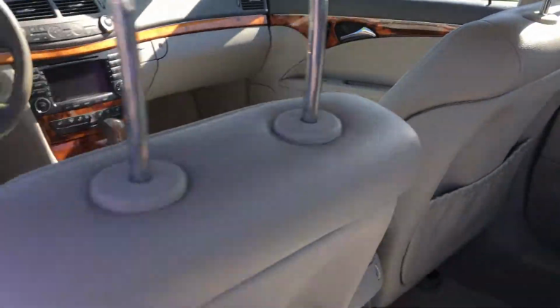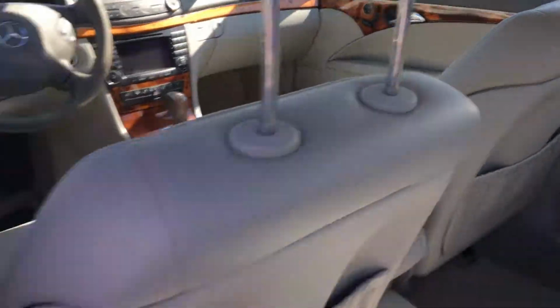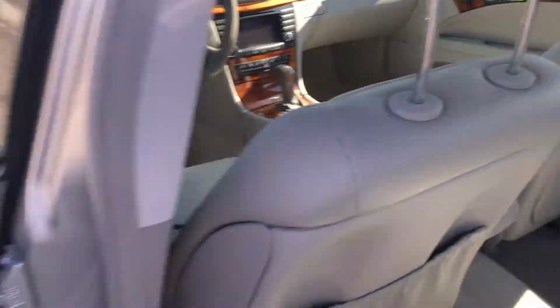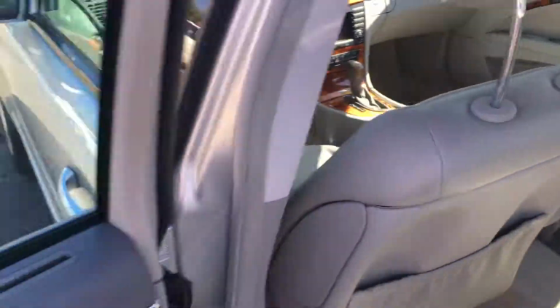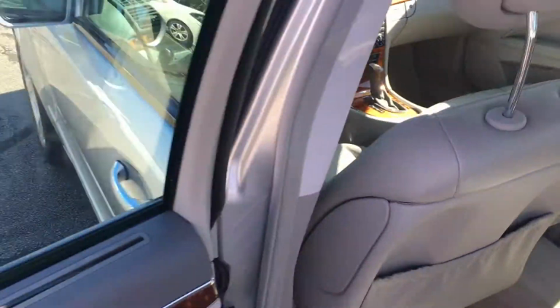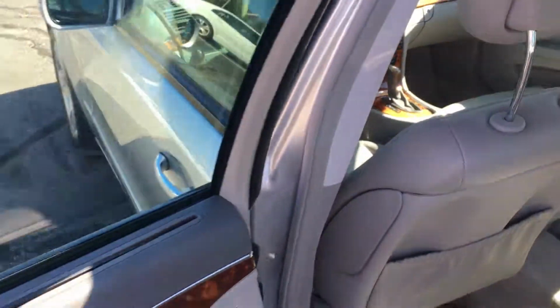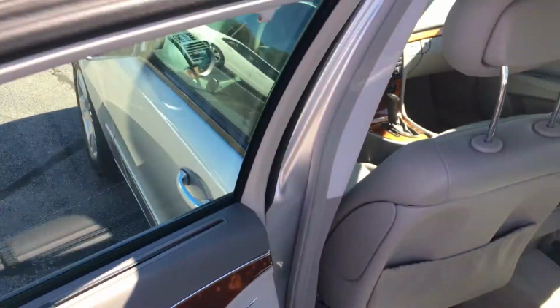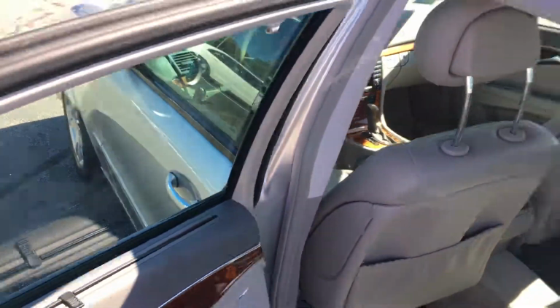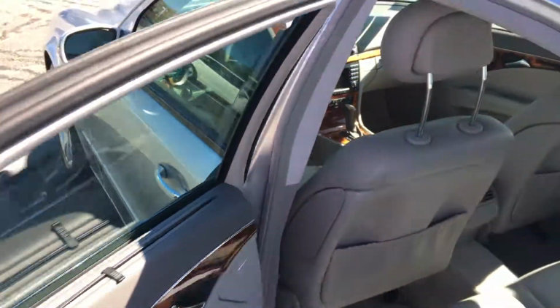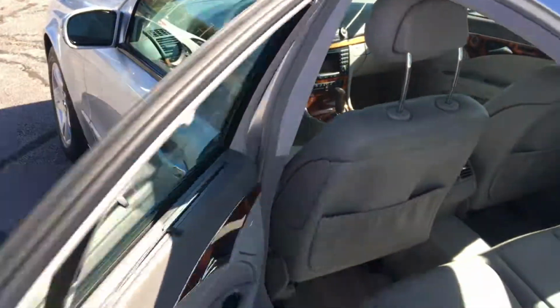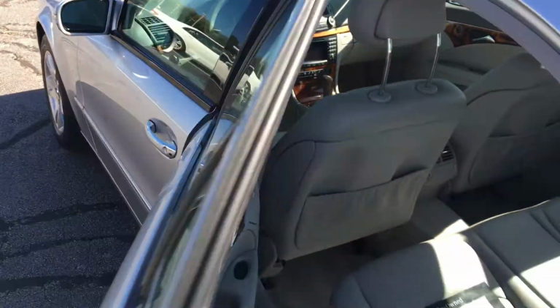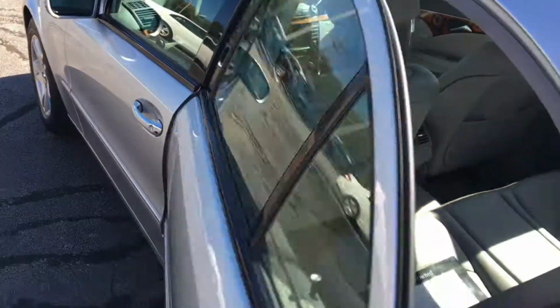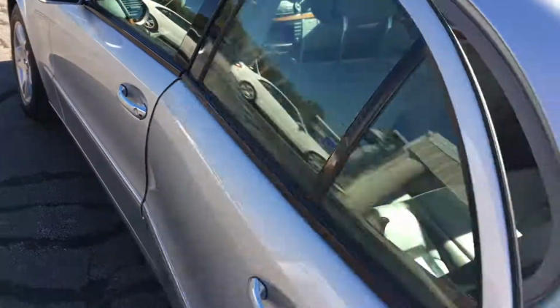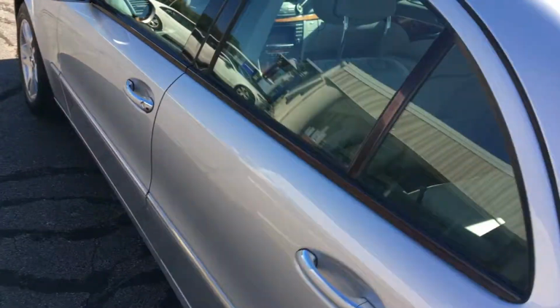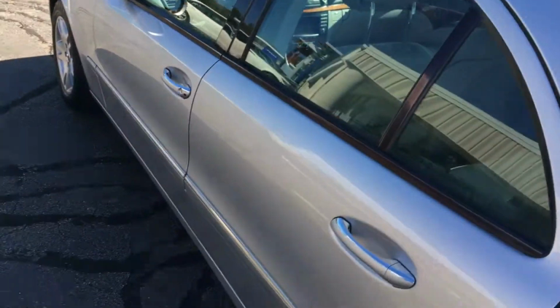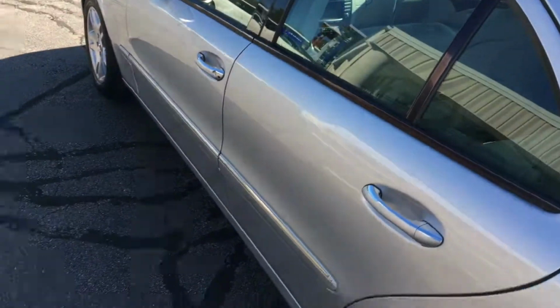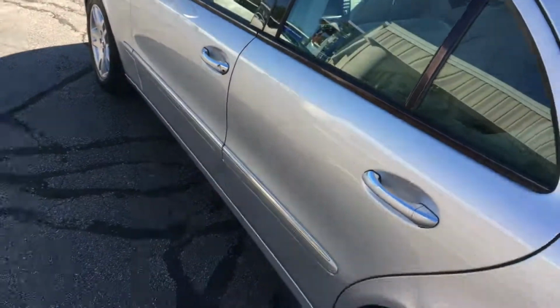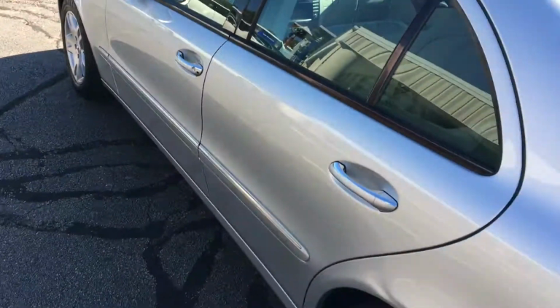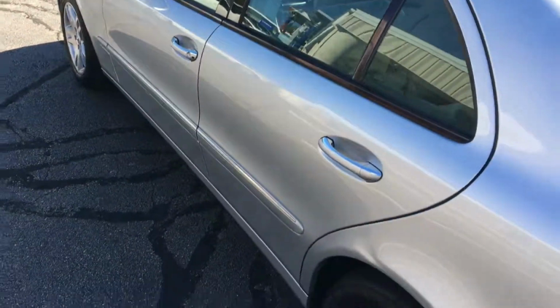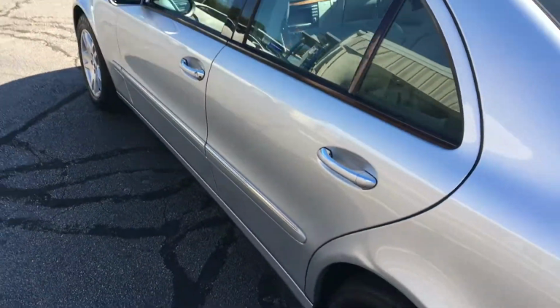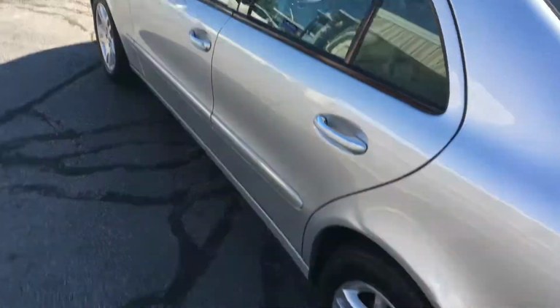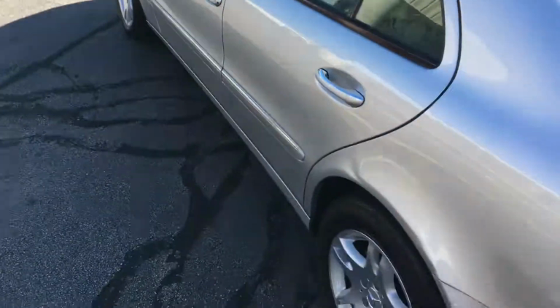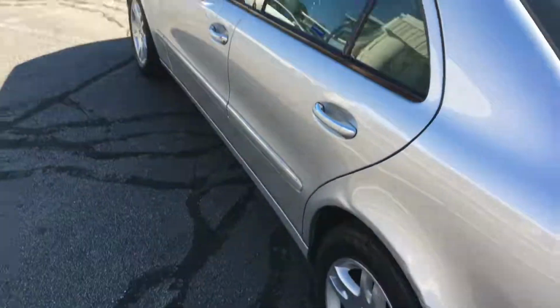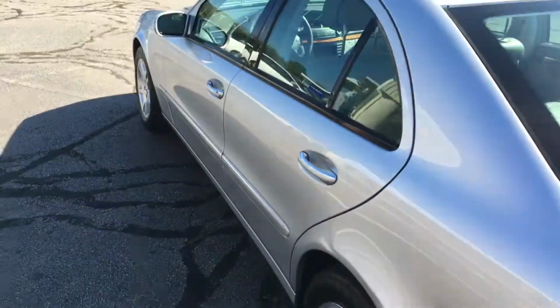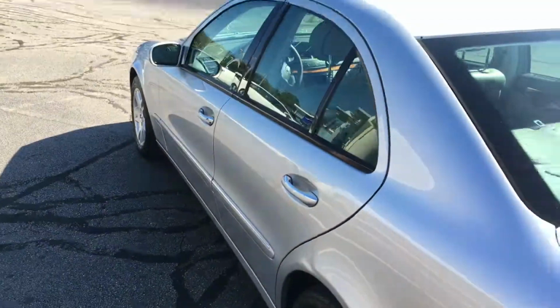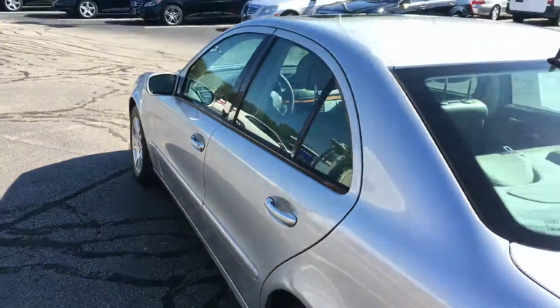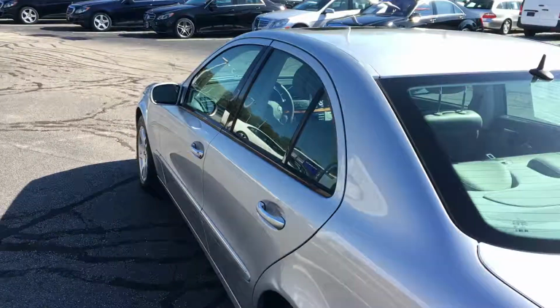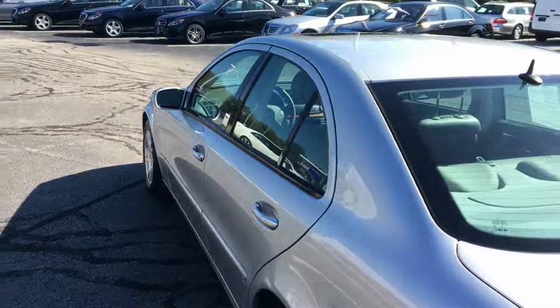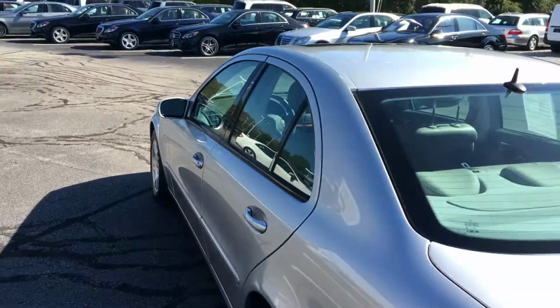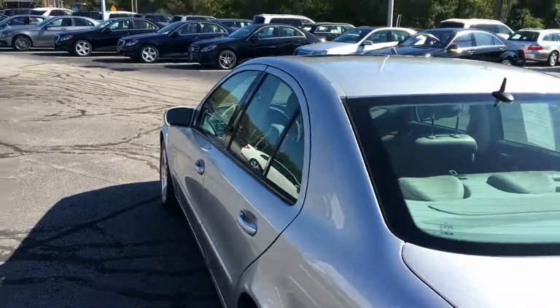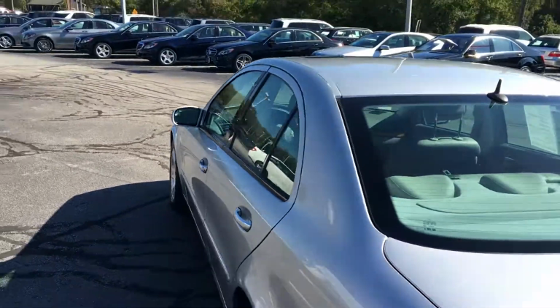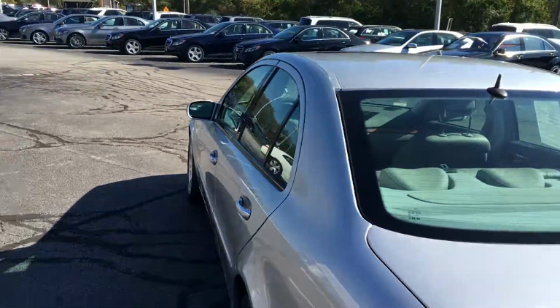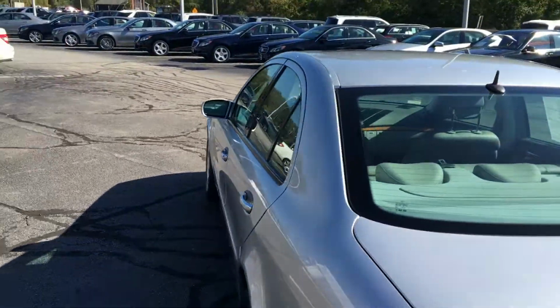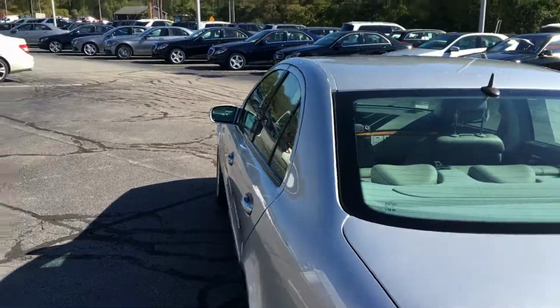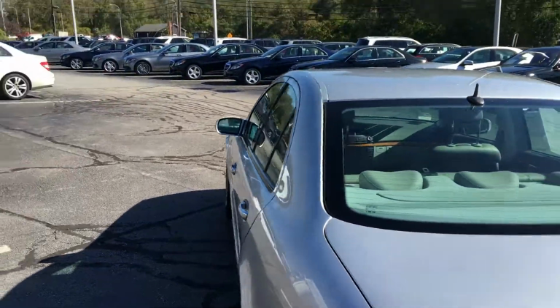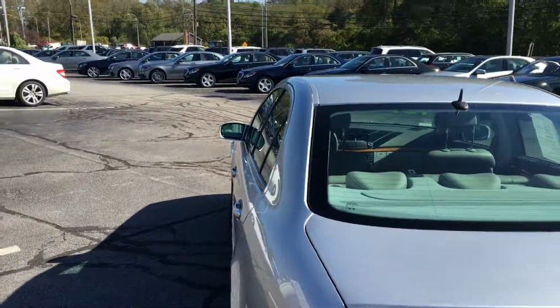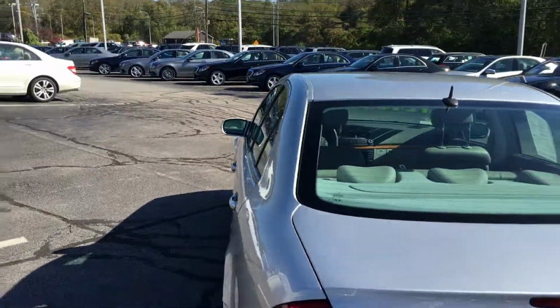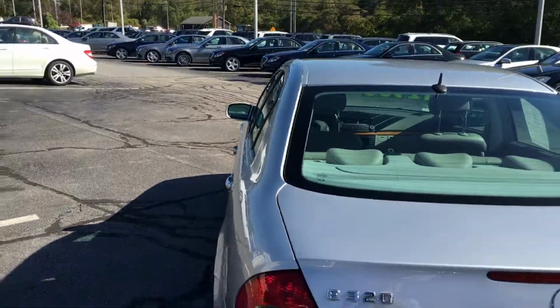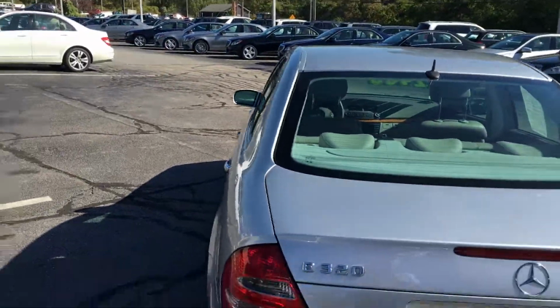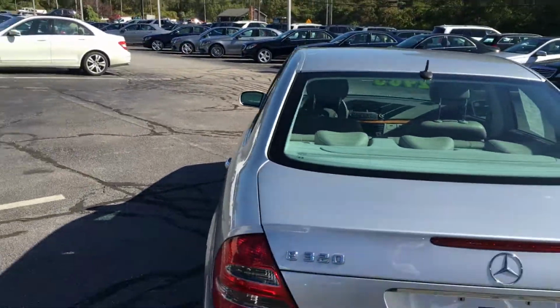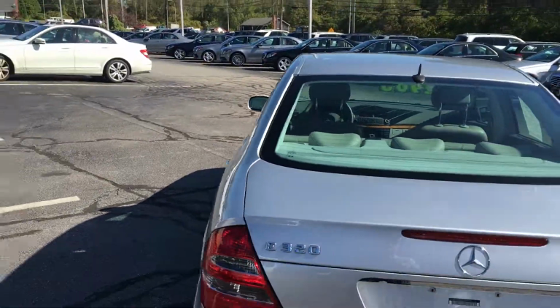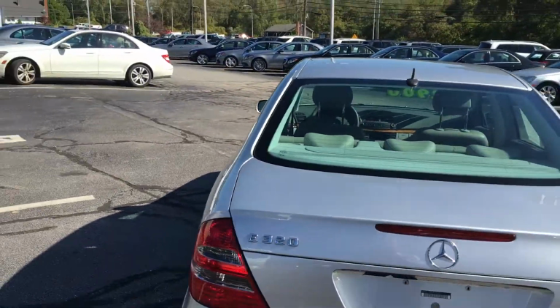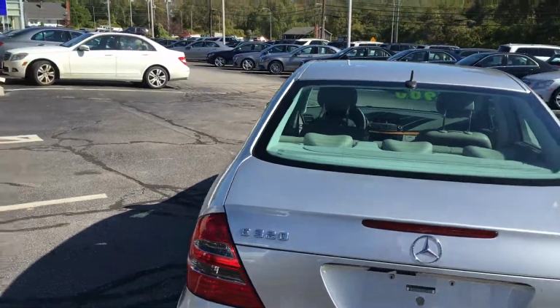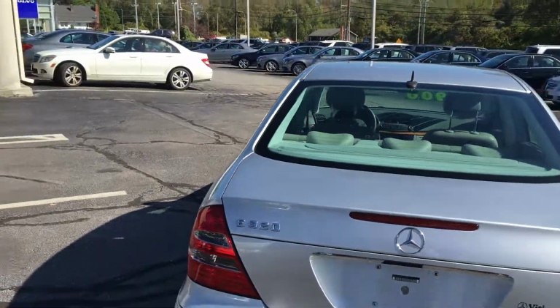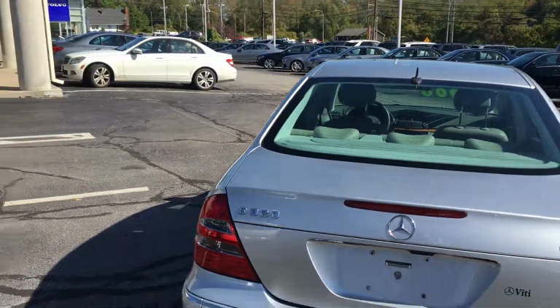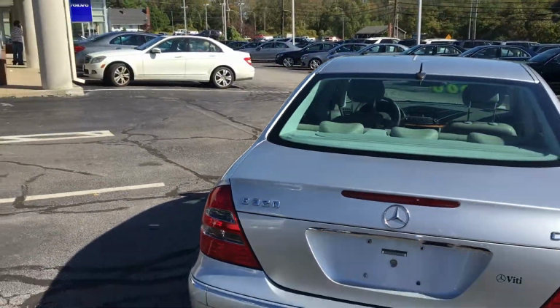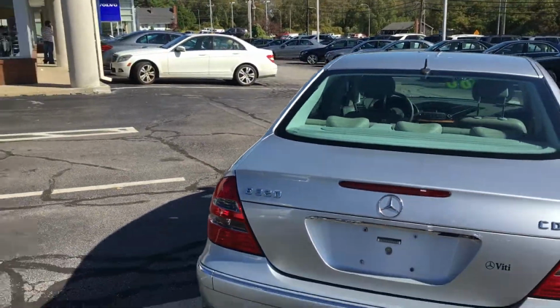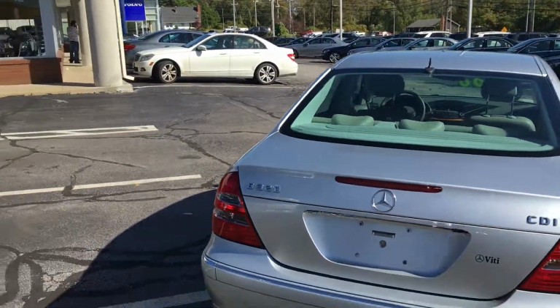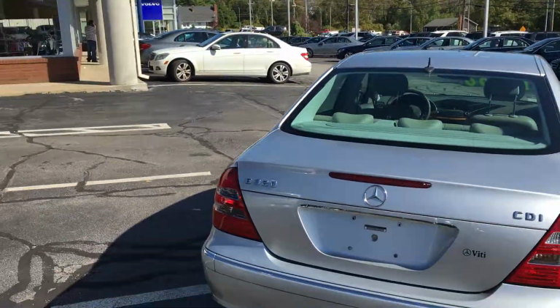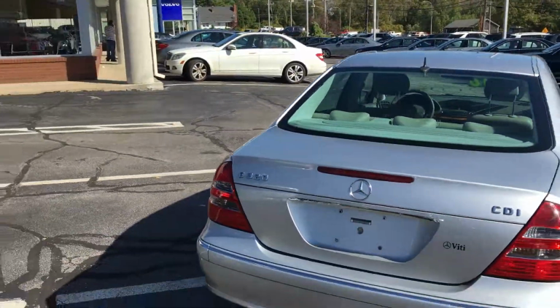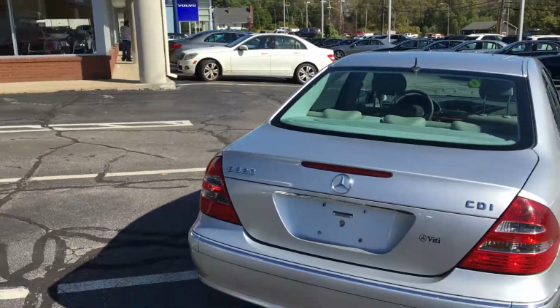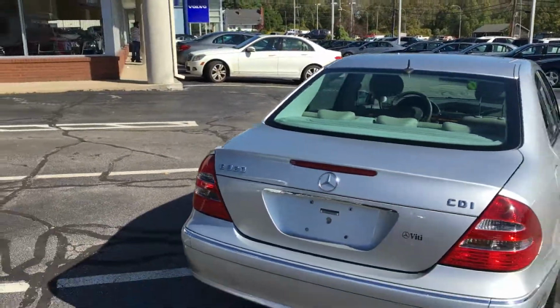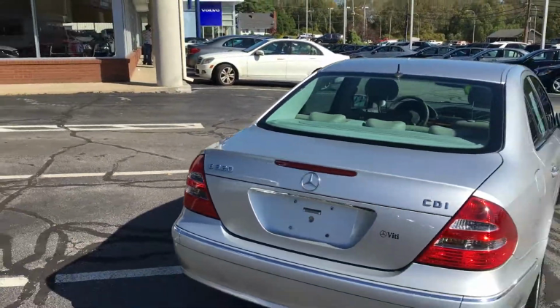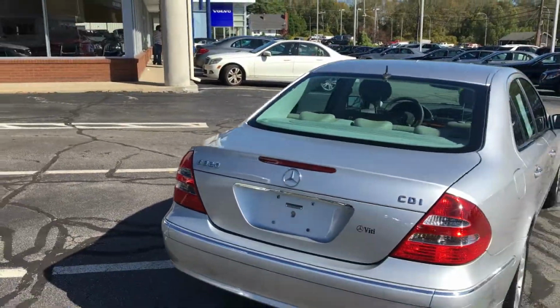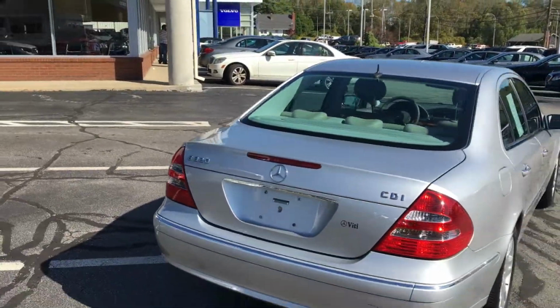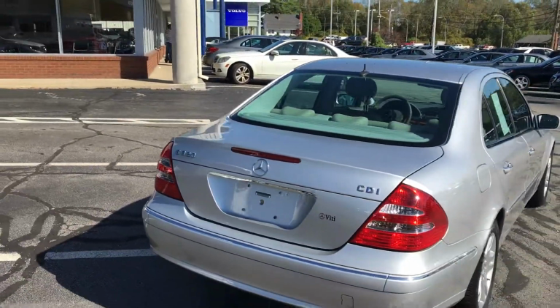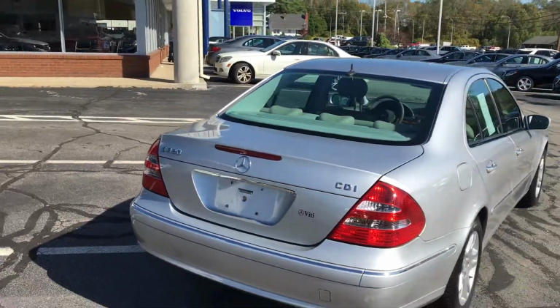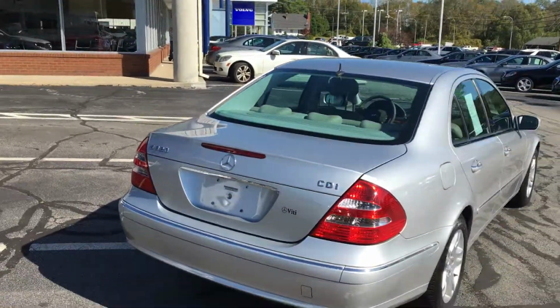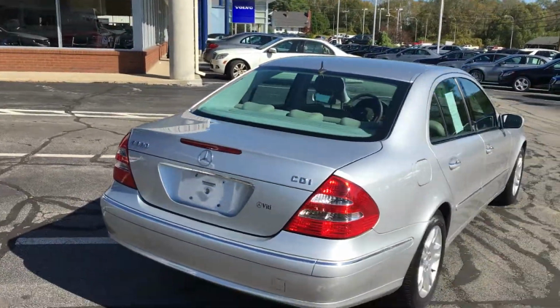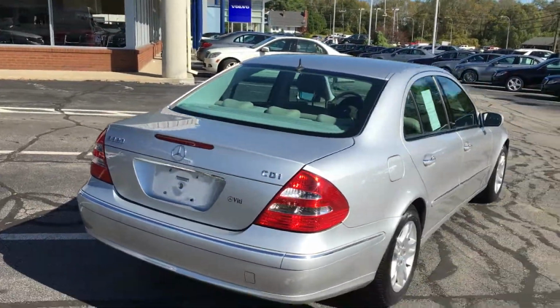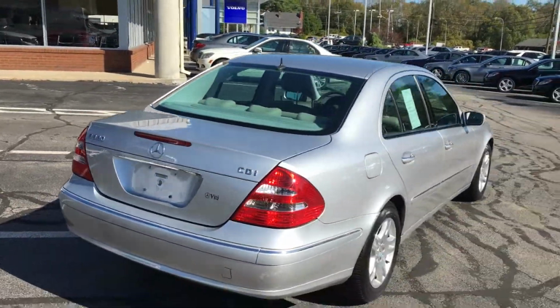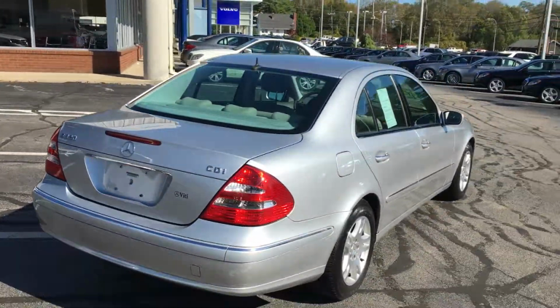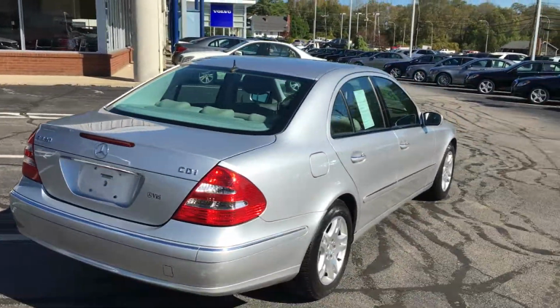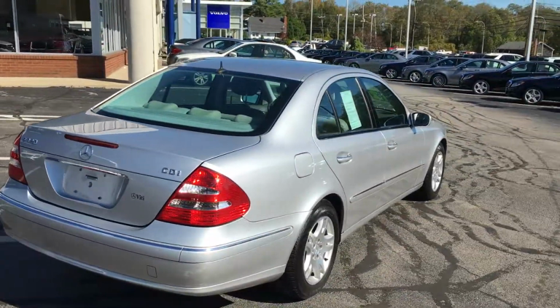We'd love to show you the vehicle. Please feel free to come by, give us a call, and we'd even be happy to bring the vehicle to you. Thank you.